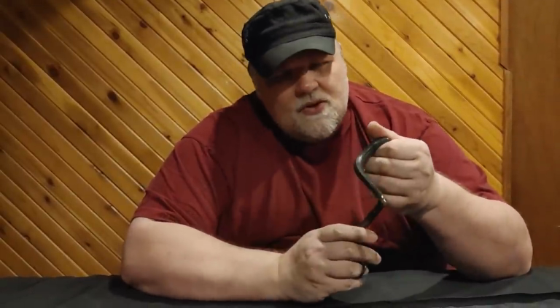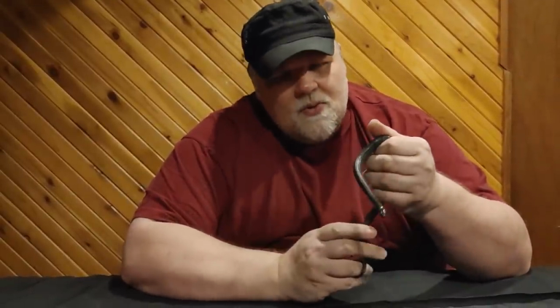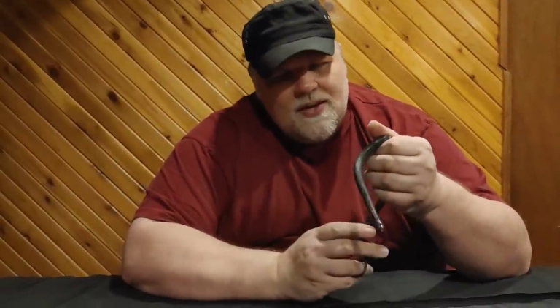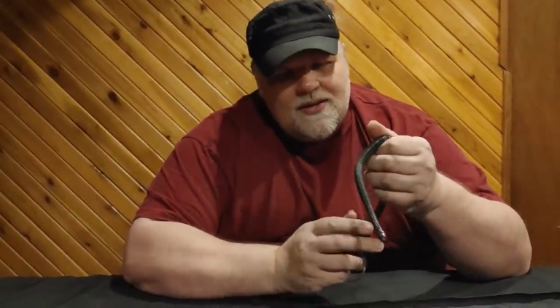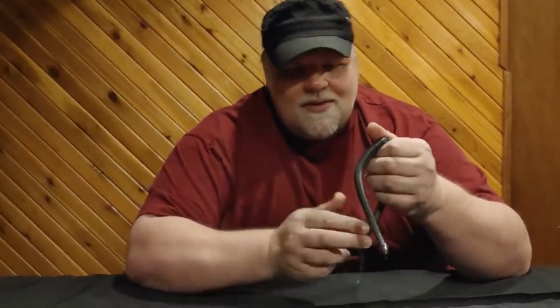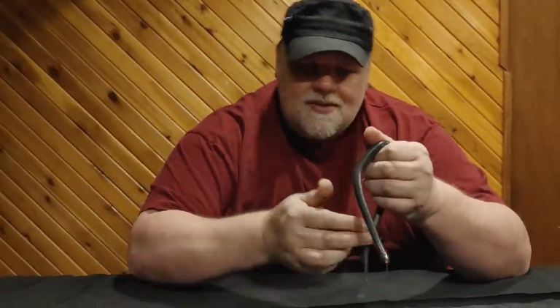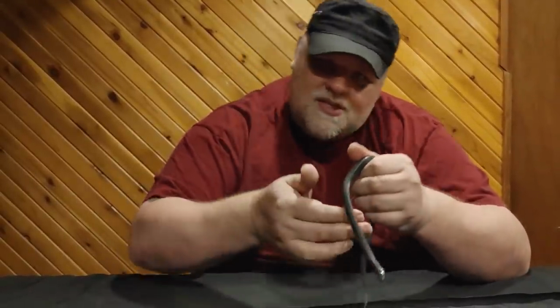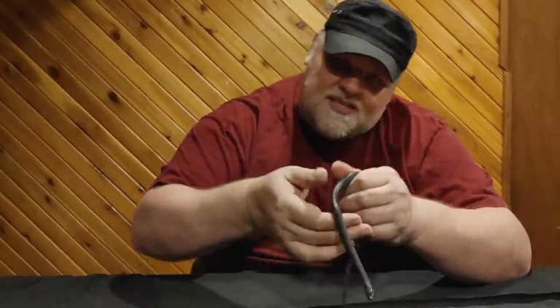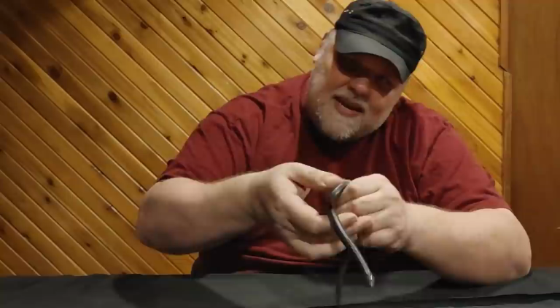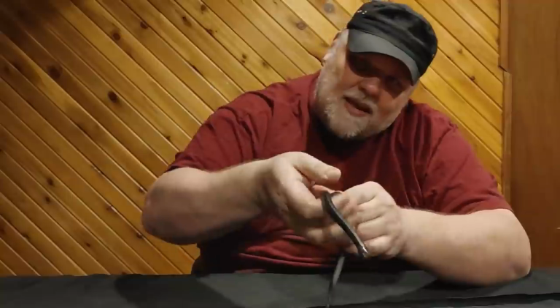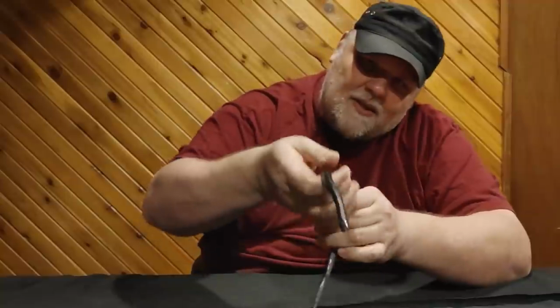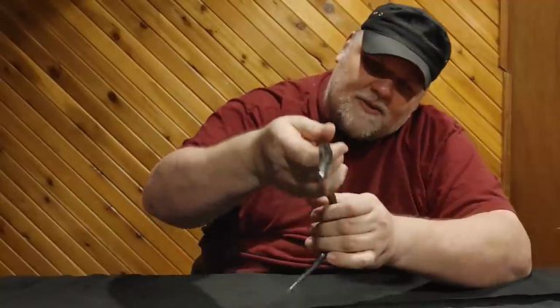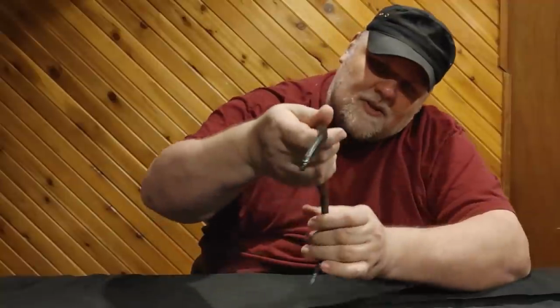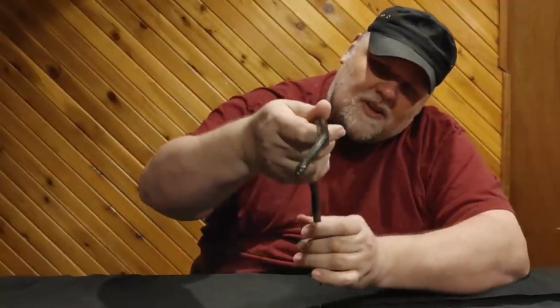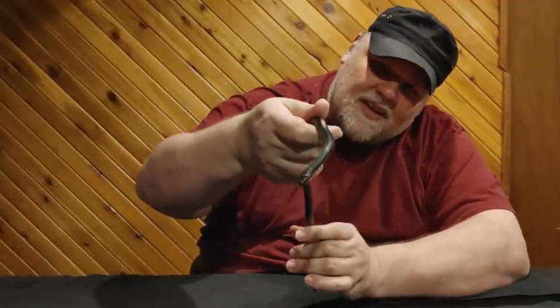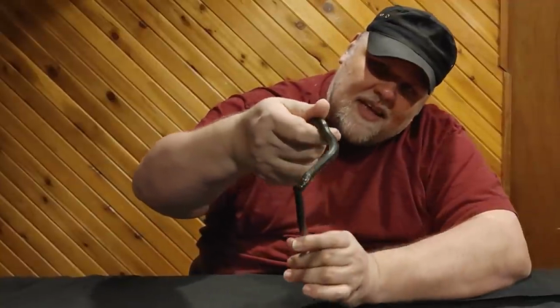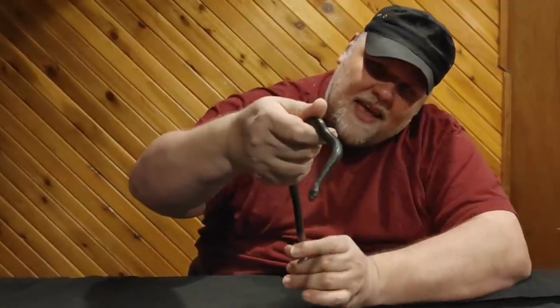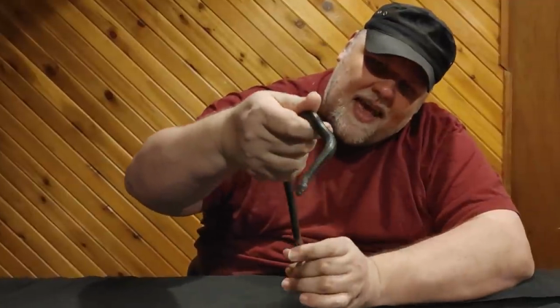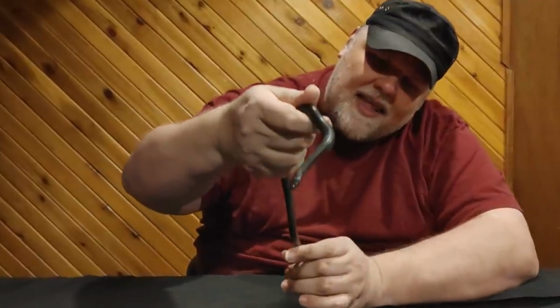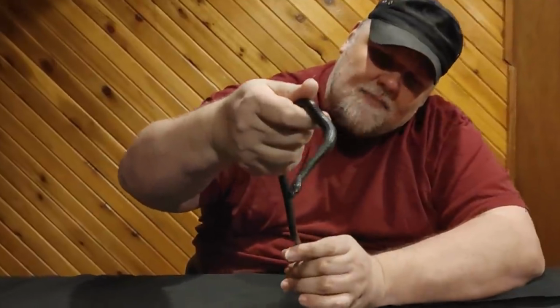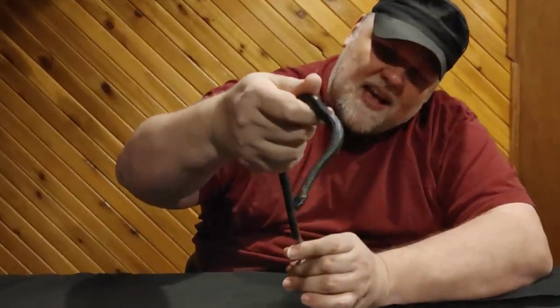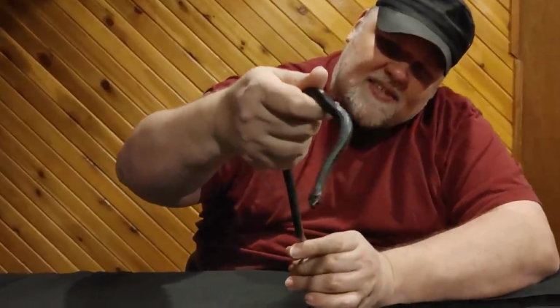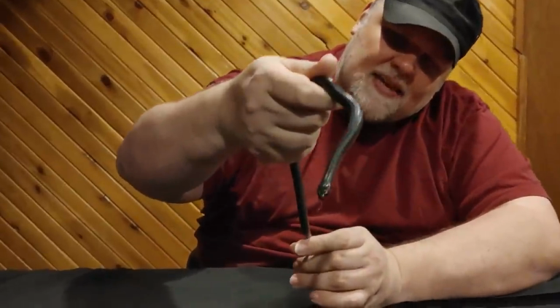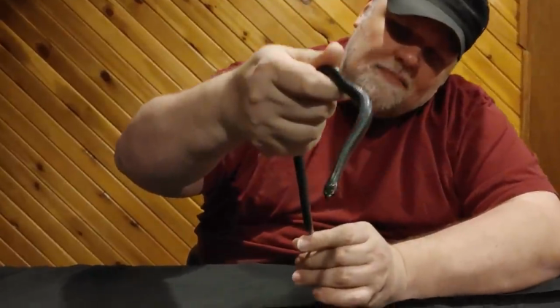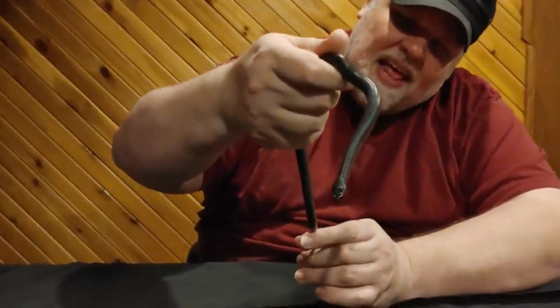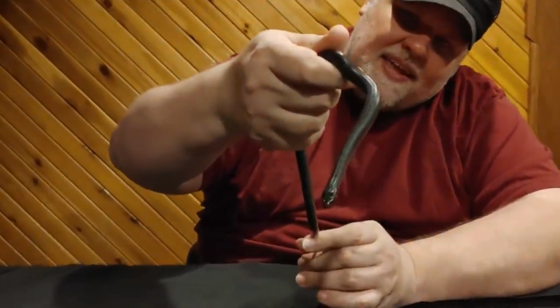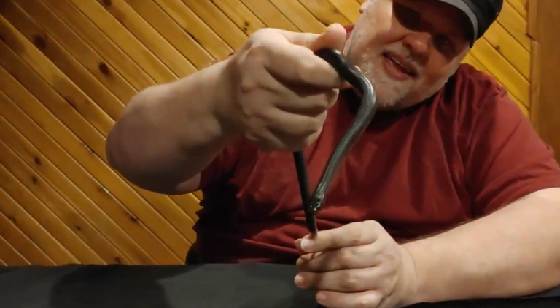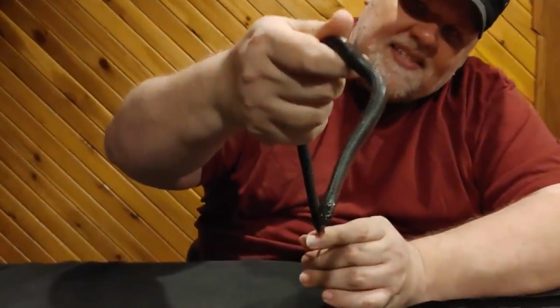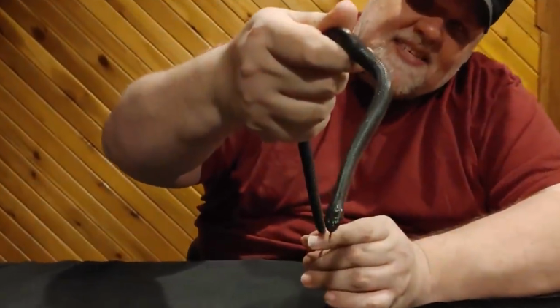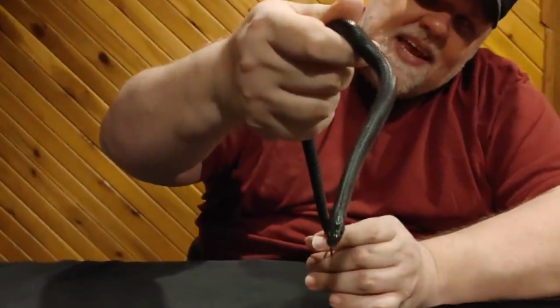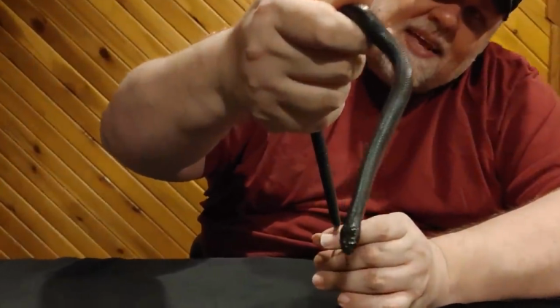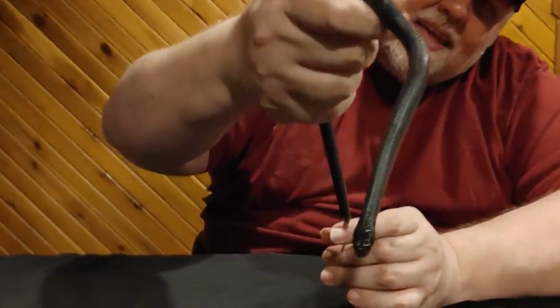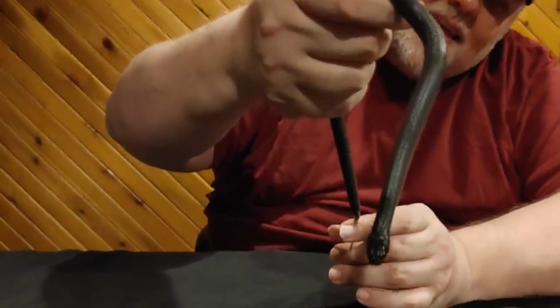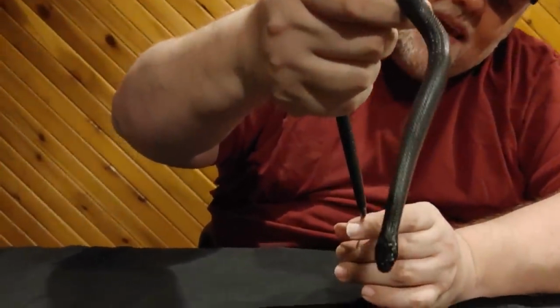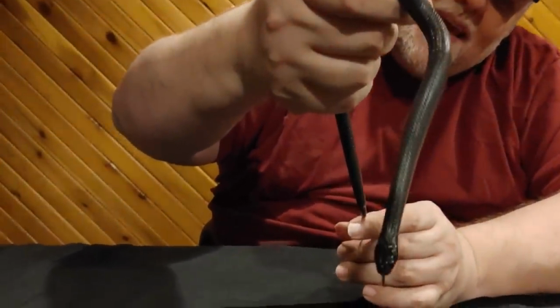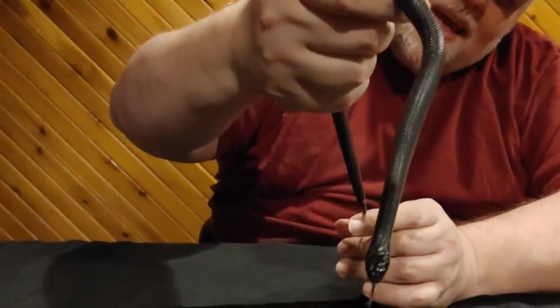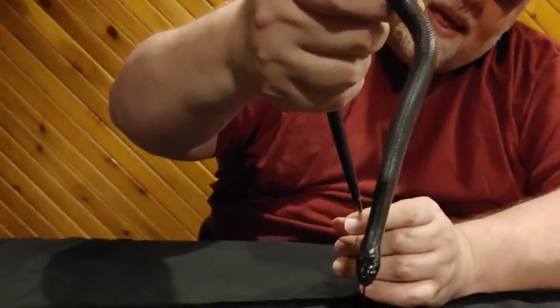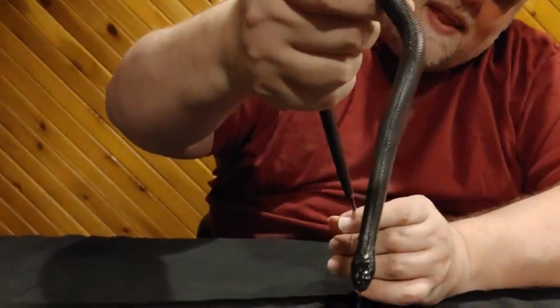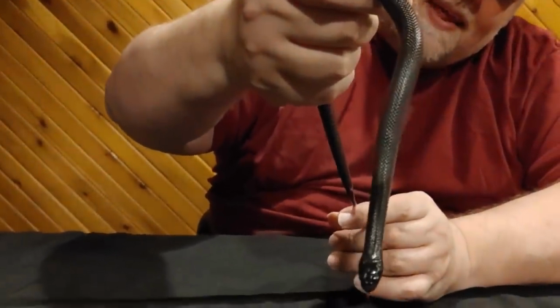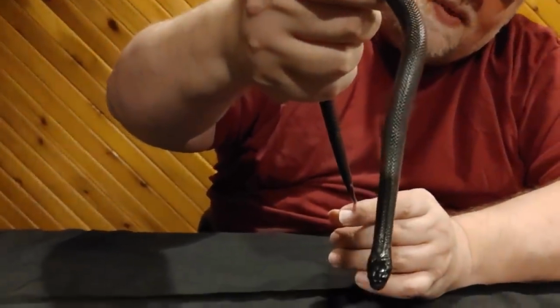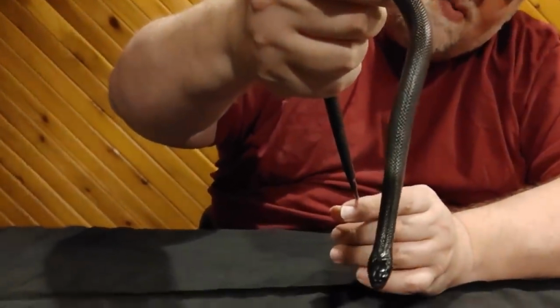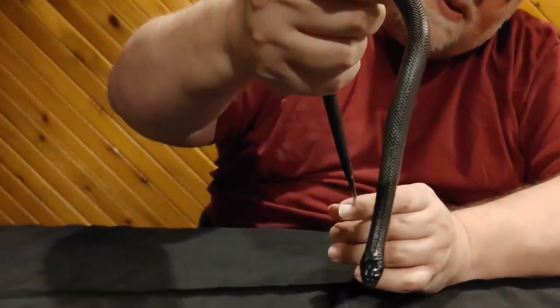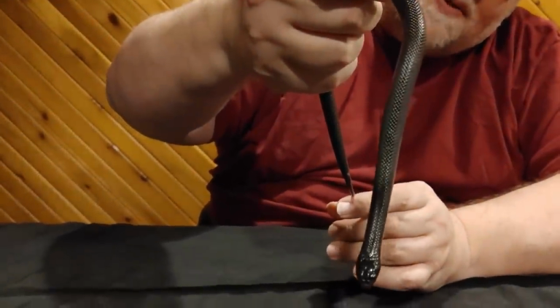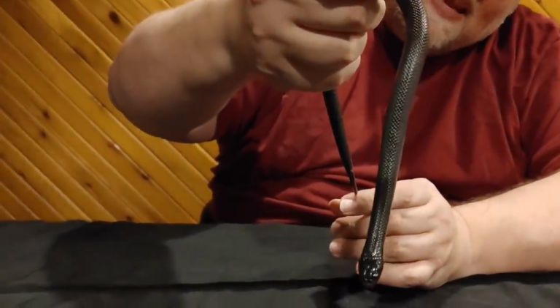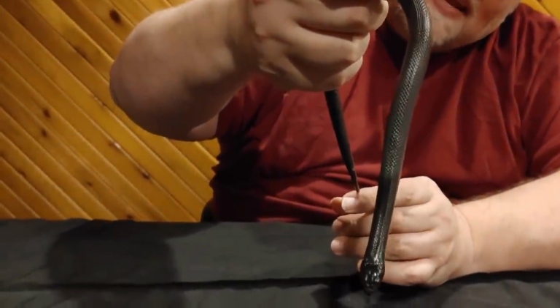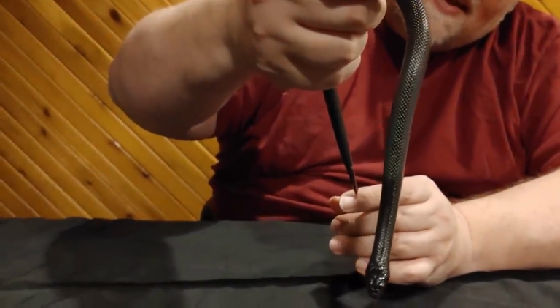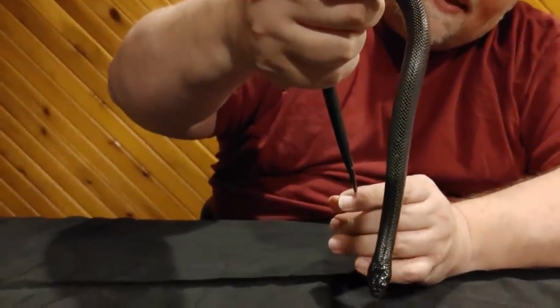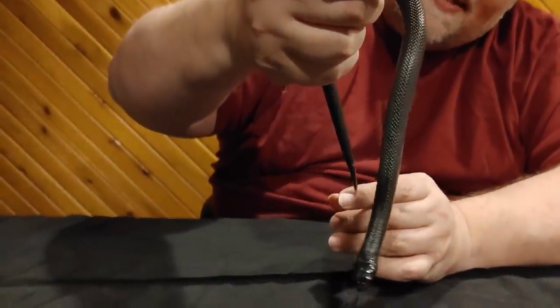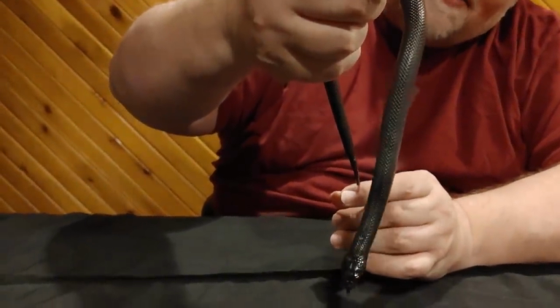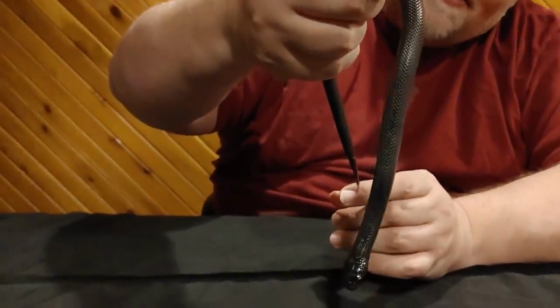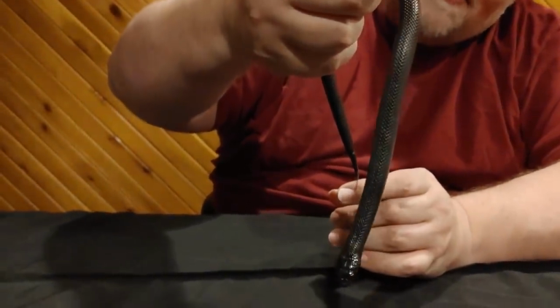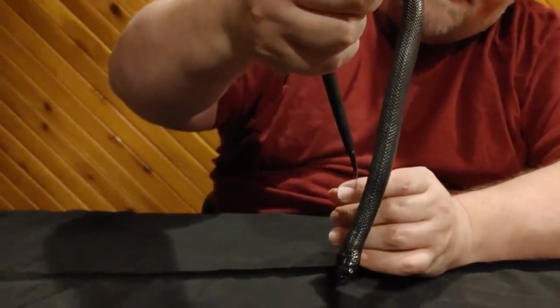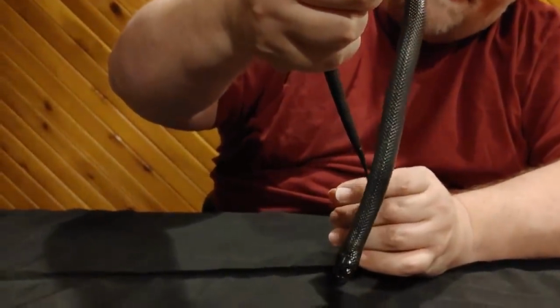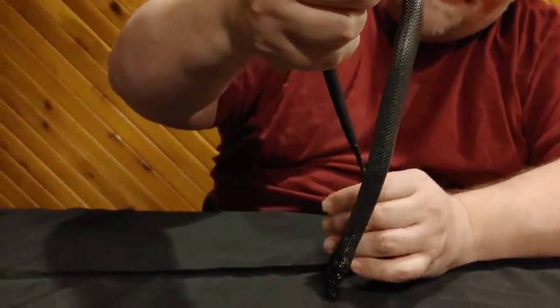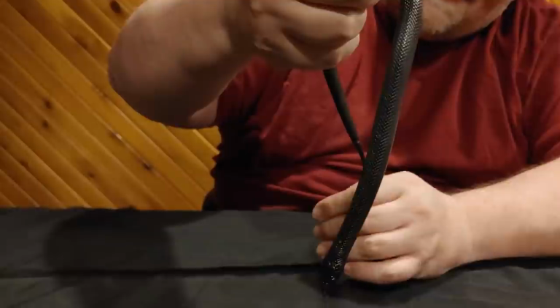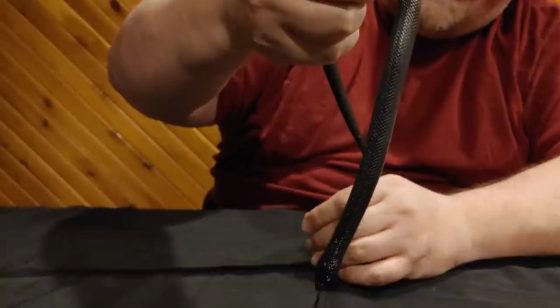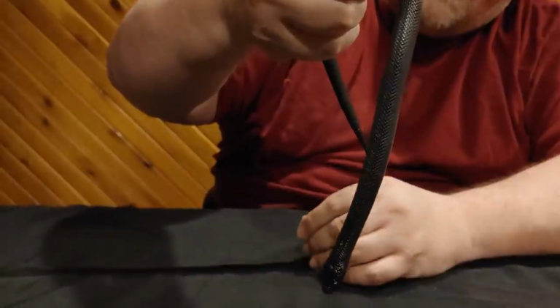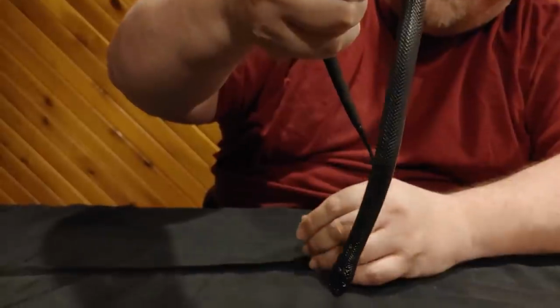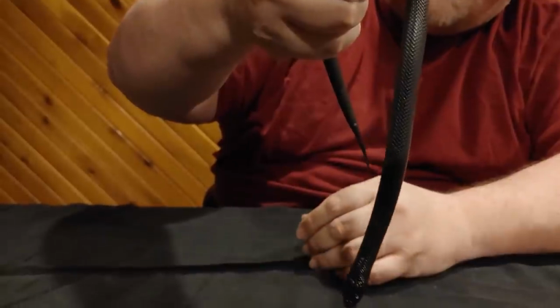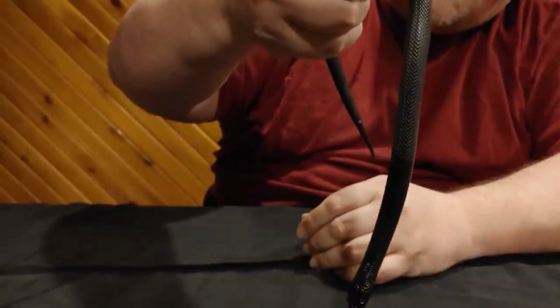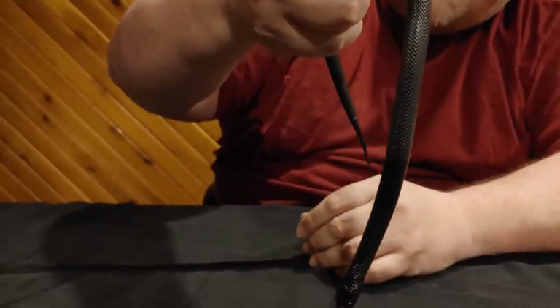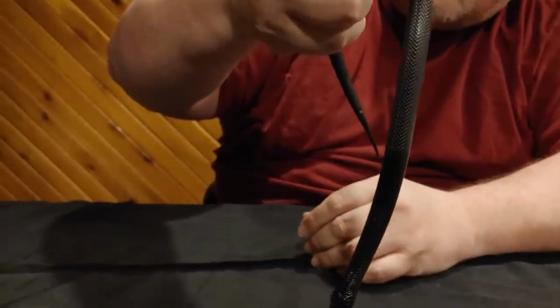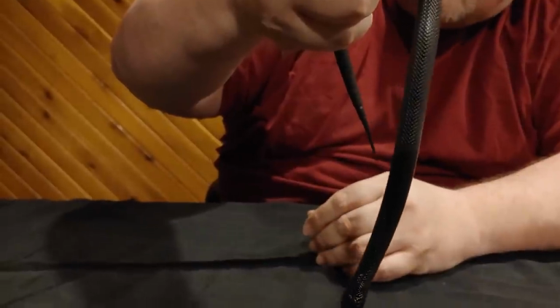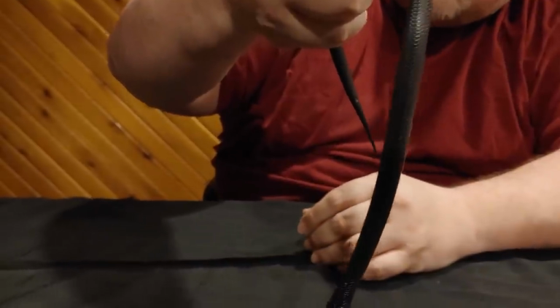So just take a closer look at the Mexican black kingsnake, and then we're going to meet another really cool kingsnake.